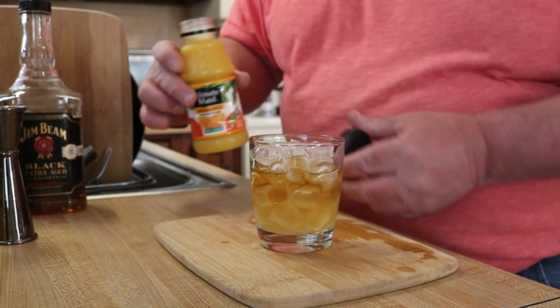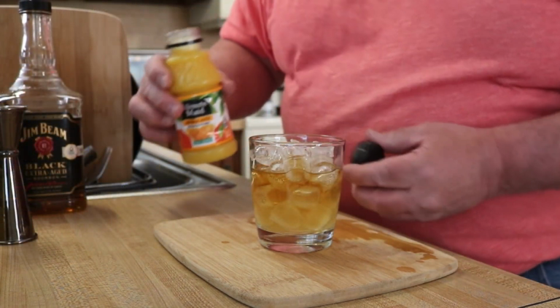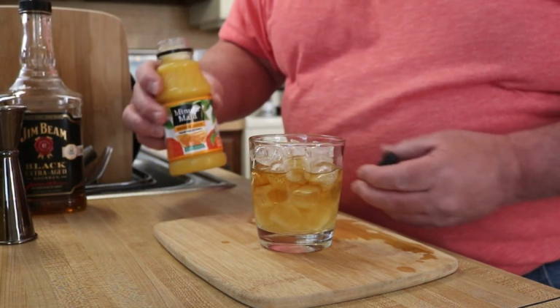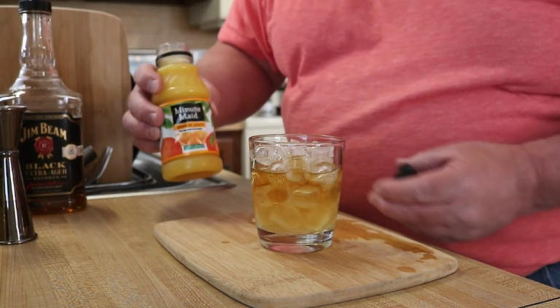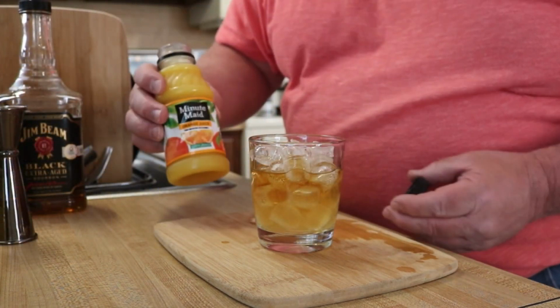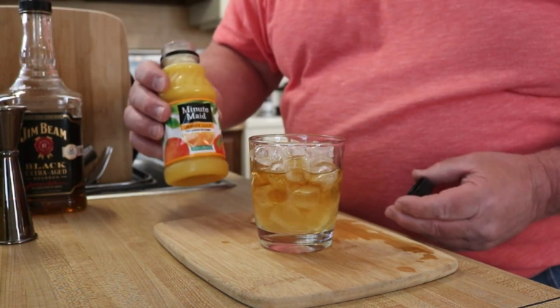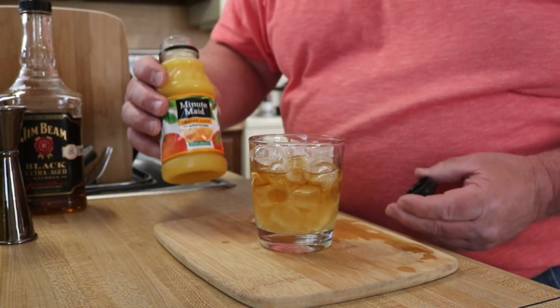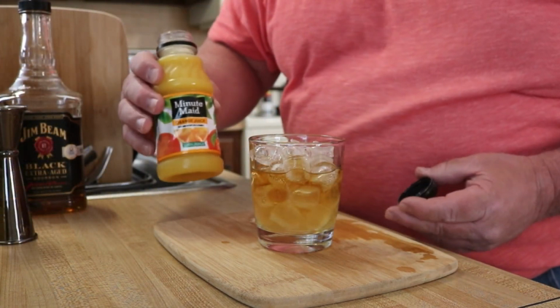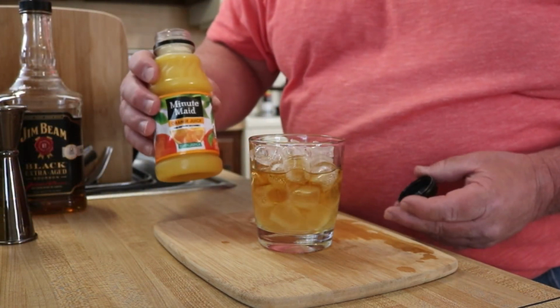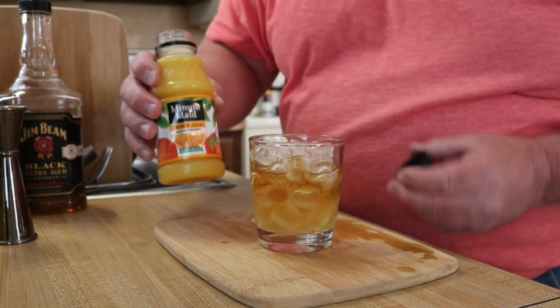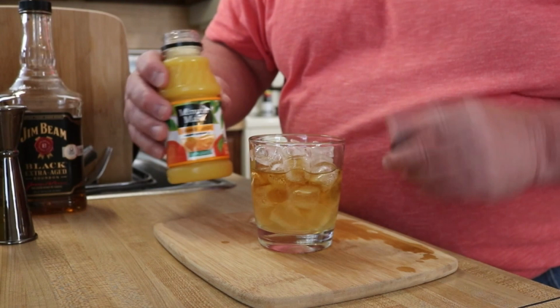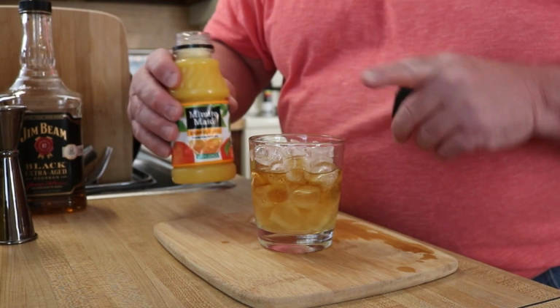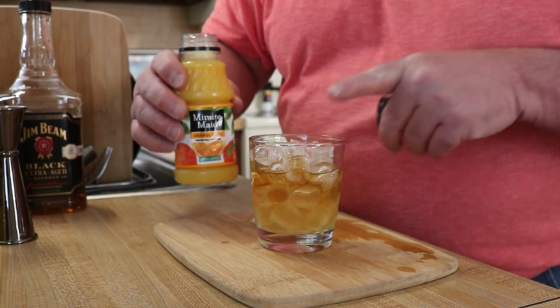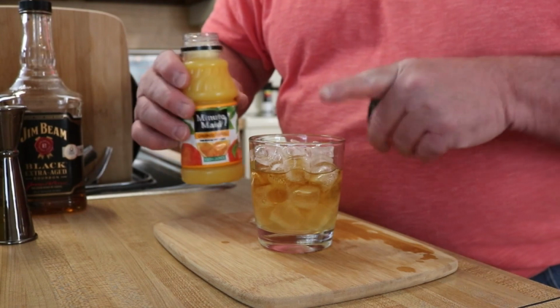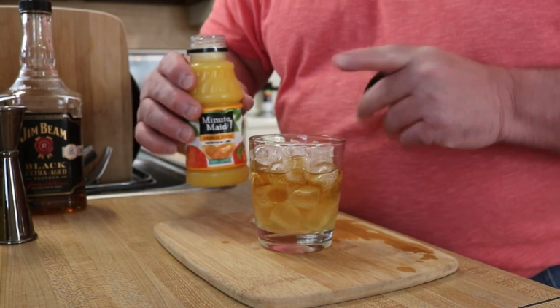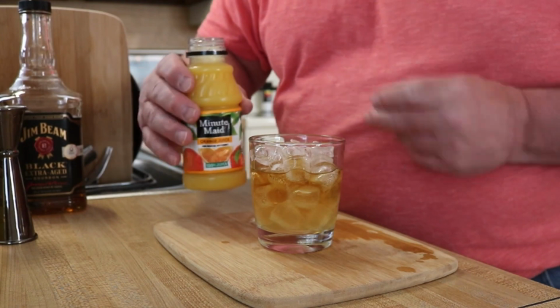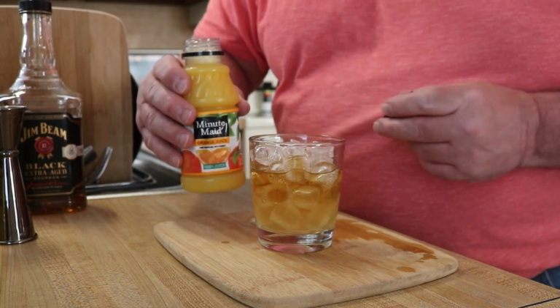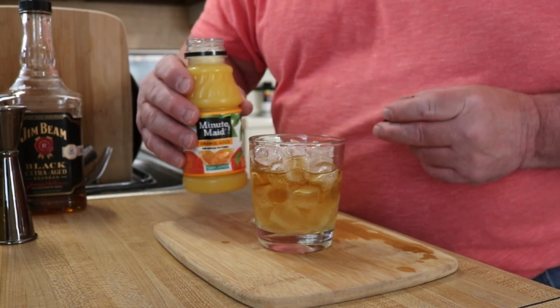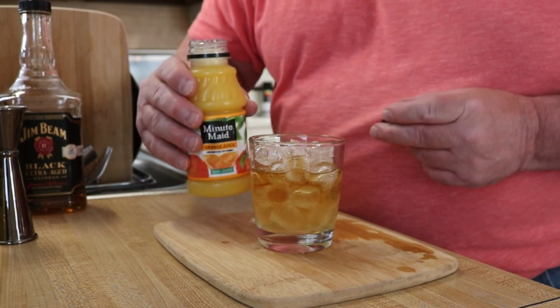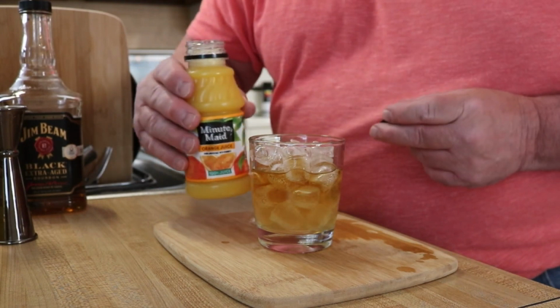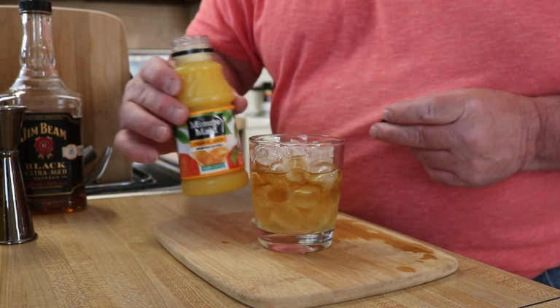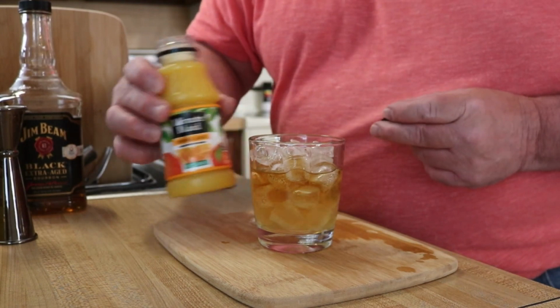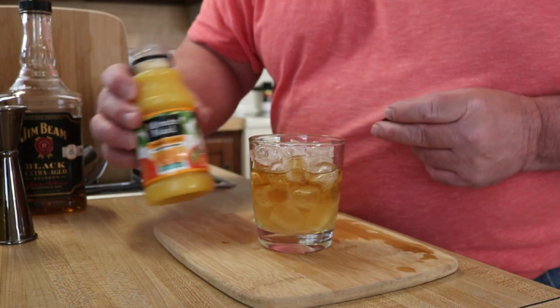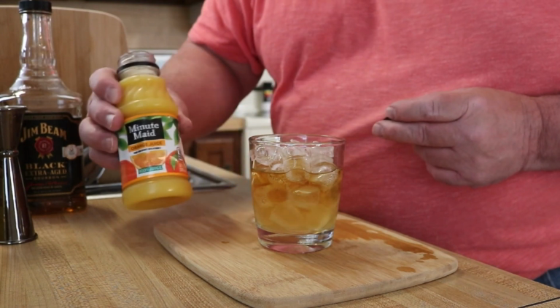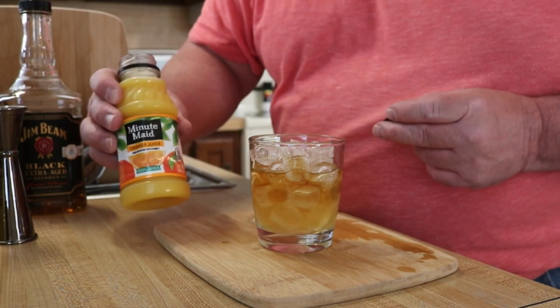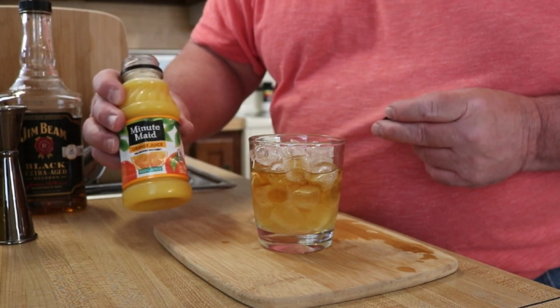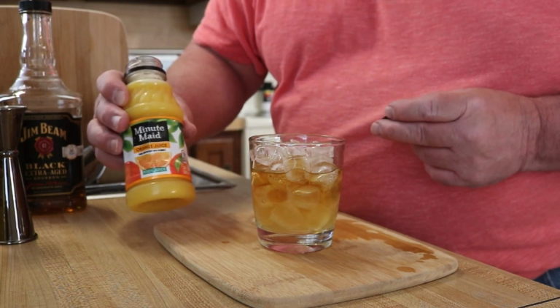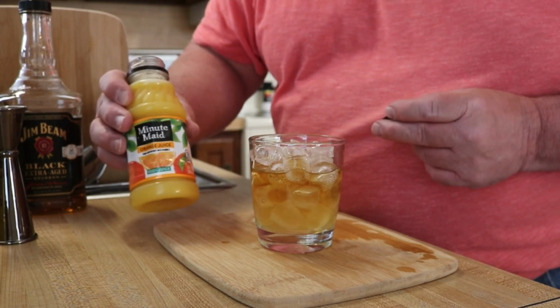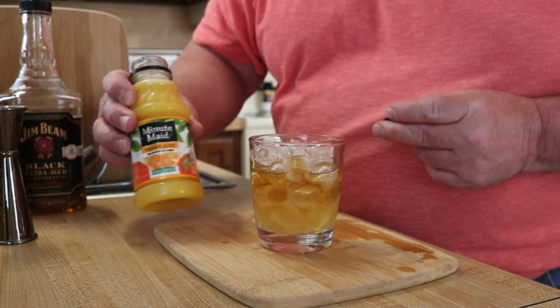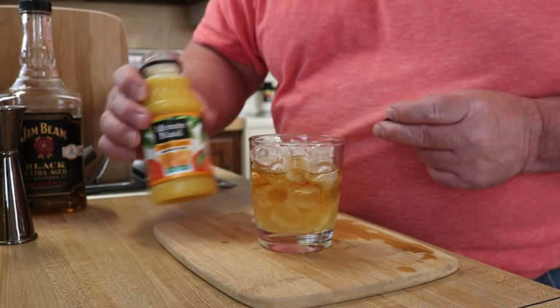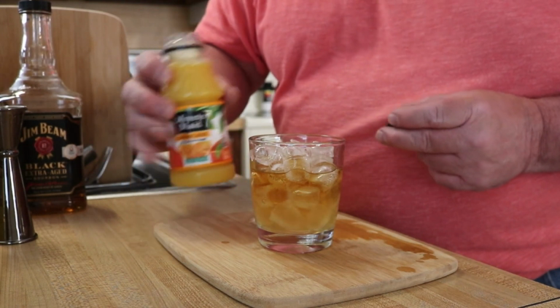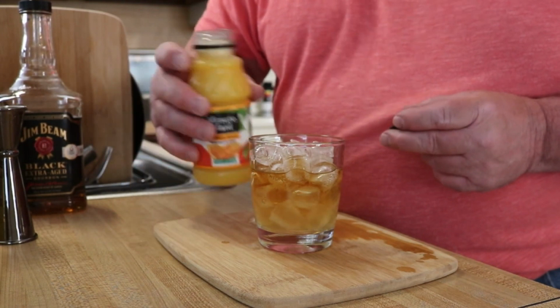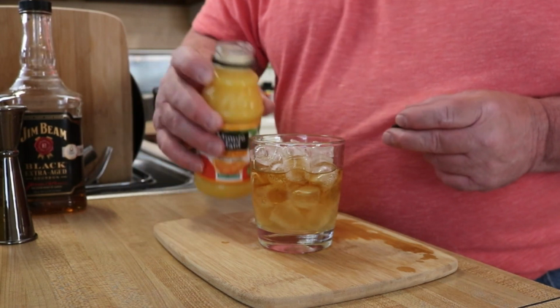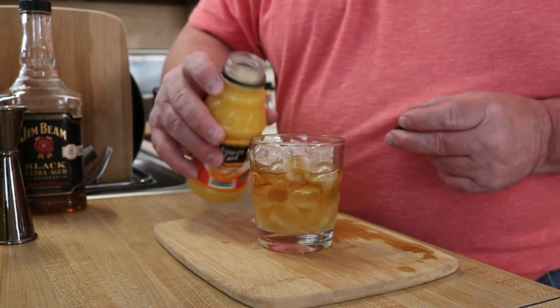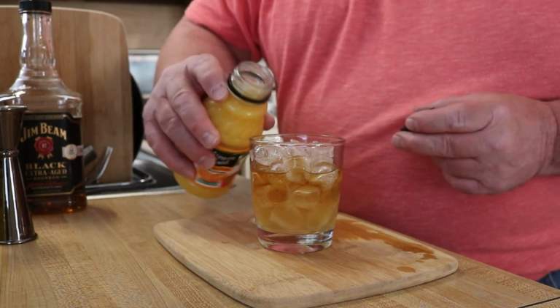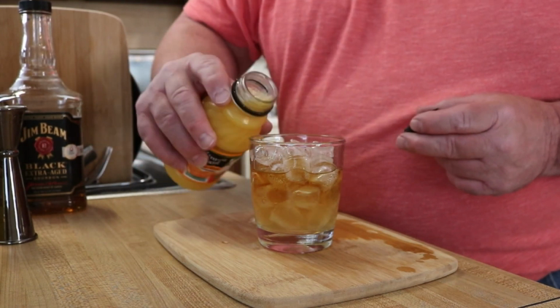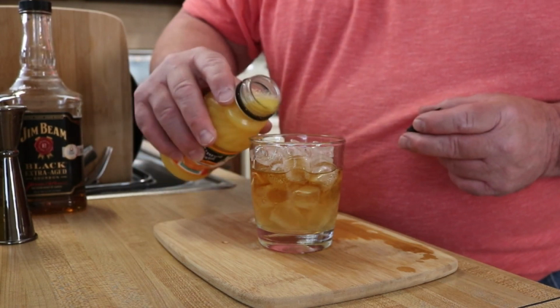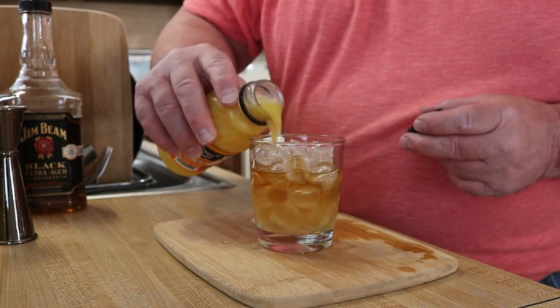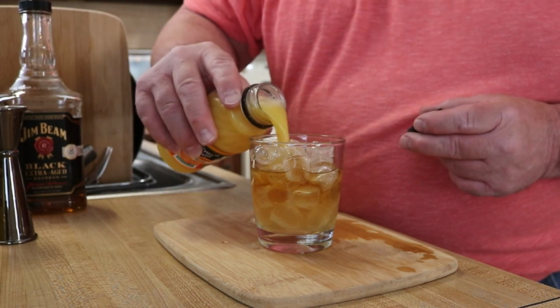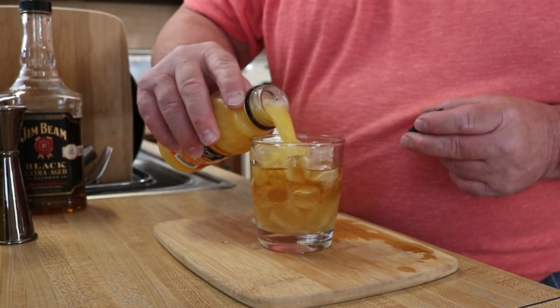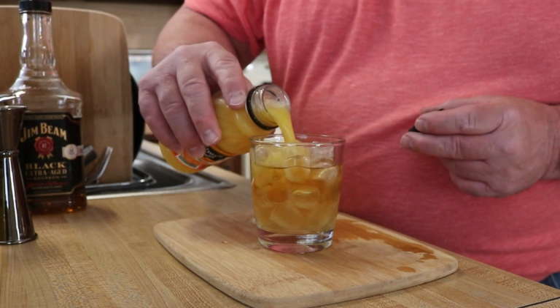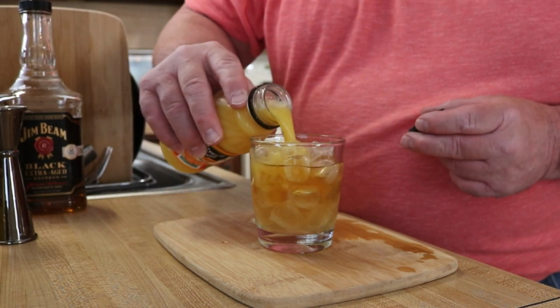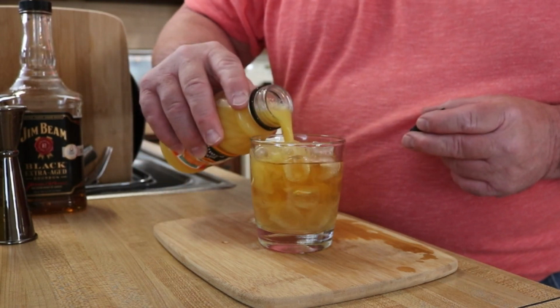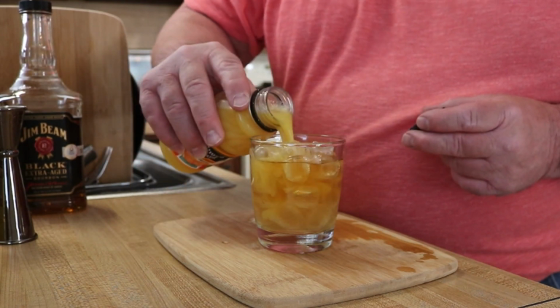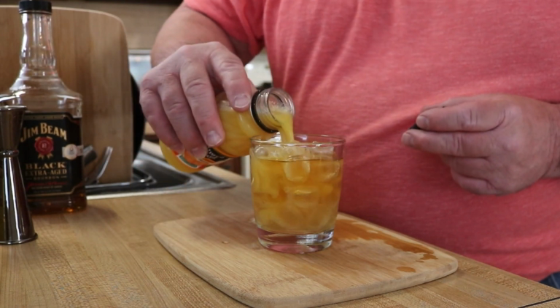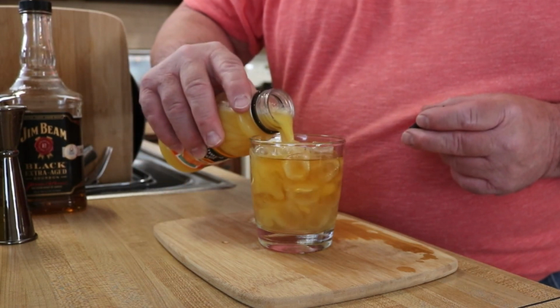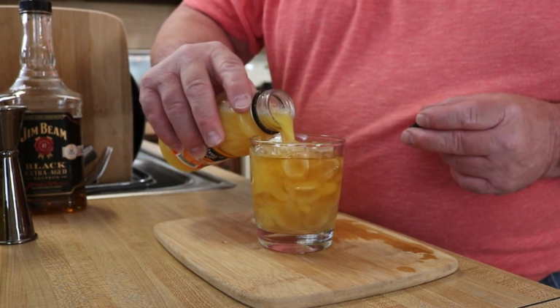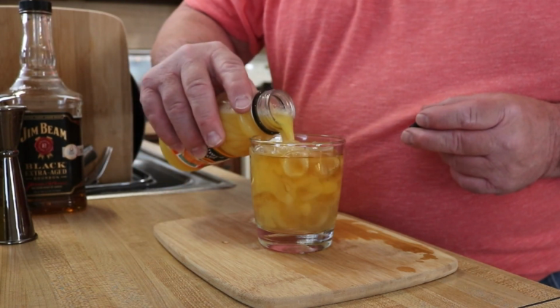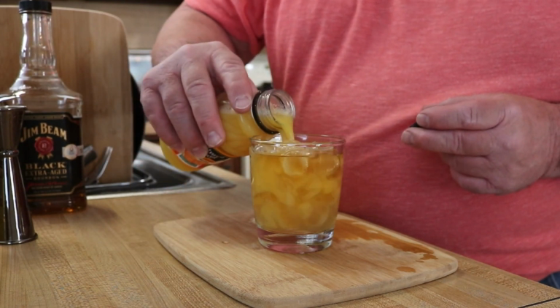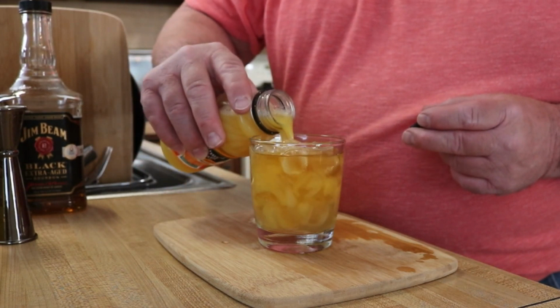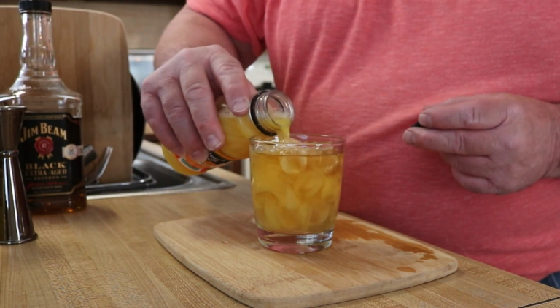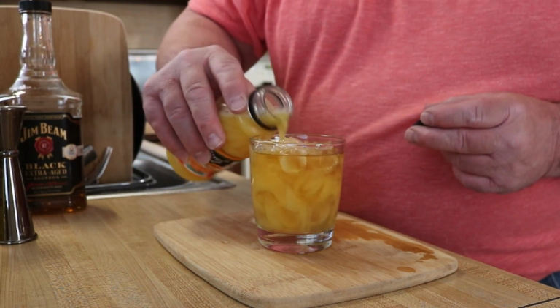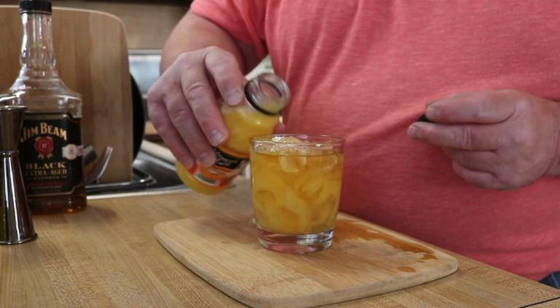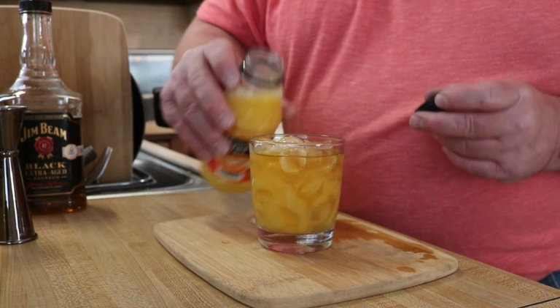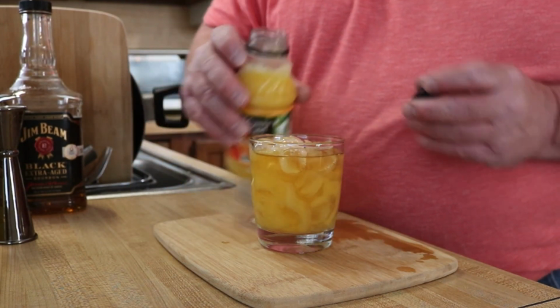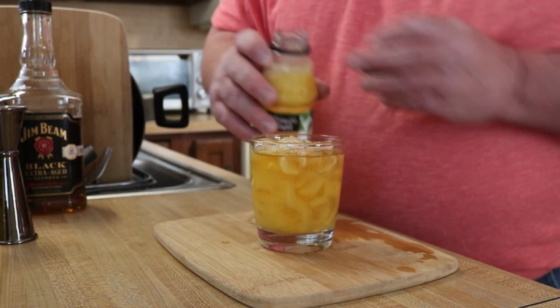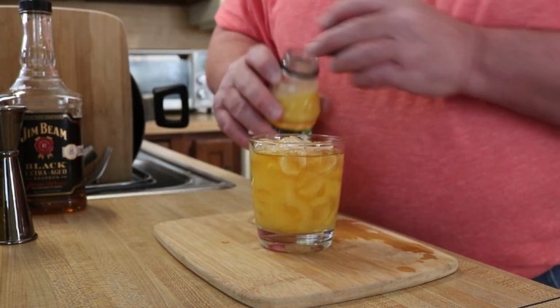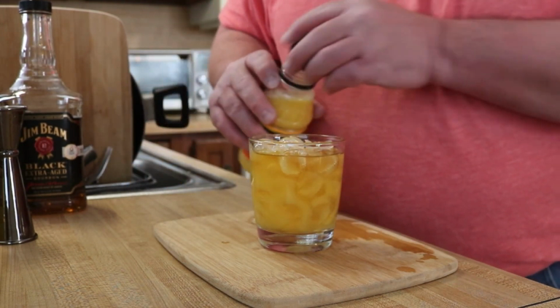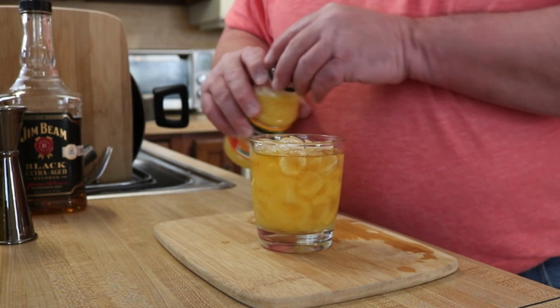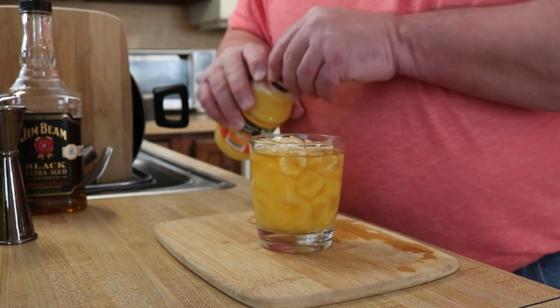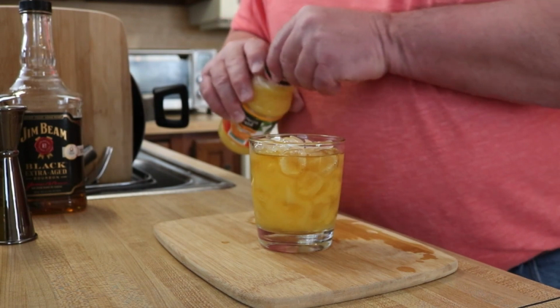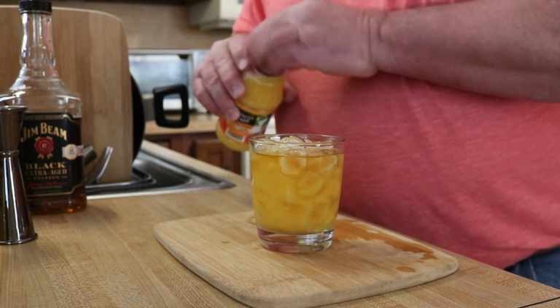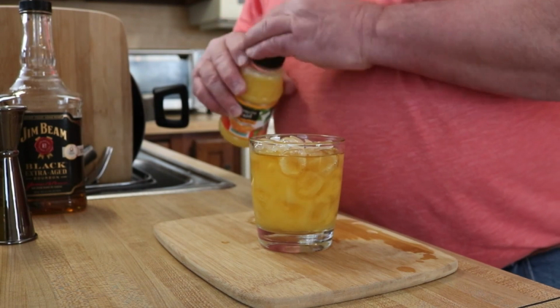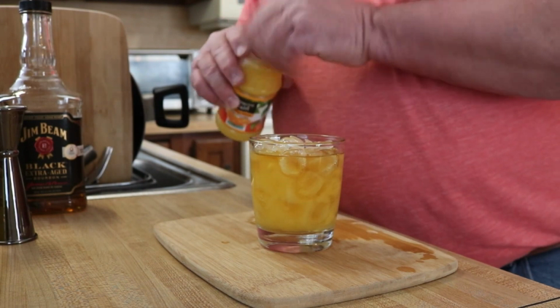I'm gonna do an ounce of just sweet and sour mix. I'm just gonna fill this up a little bit with orange juice — not all the way, right about there.